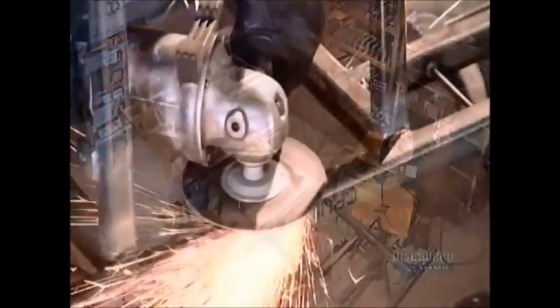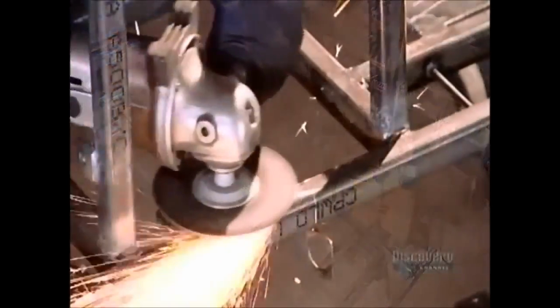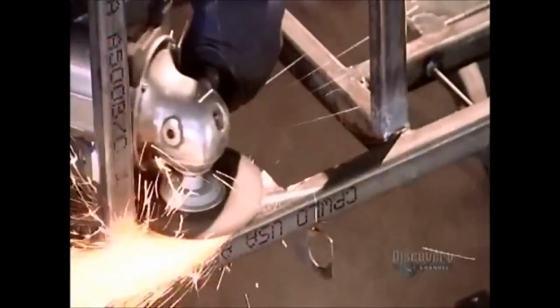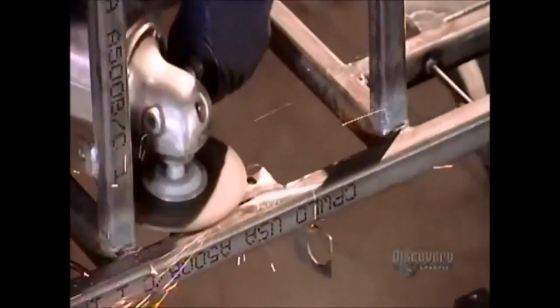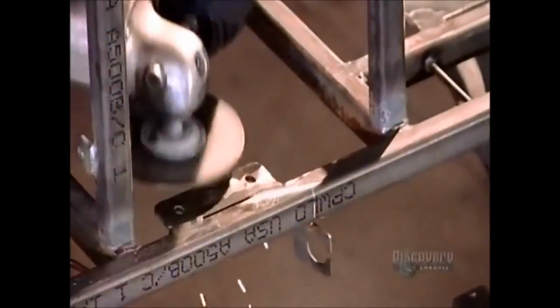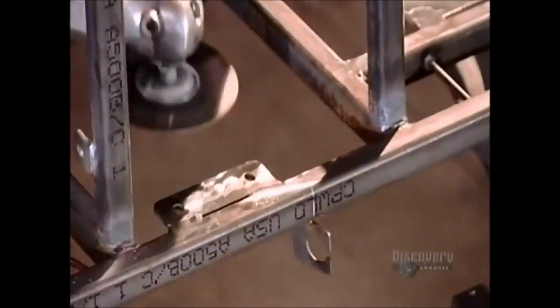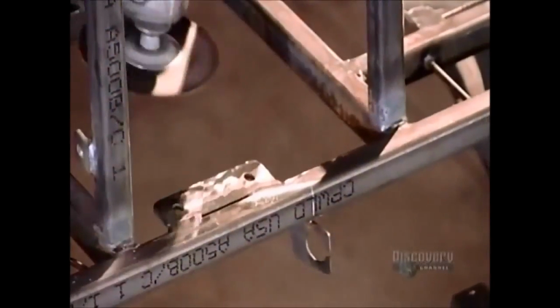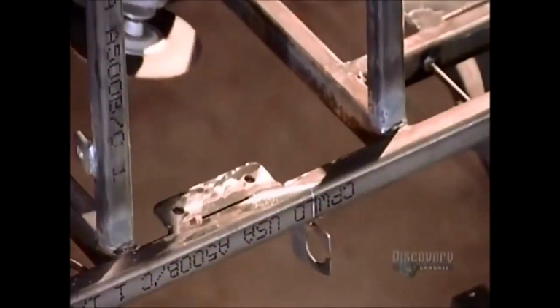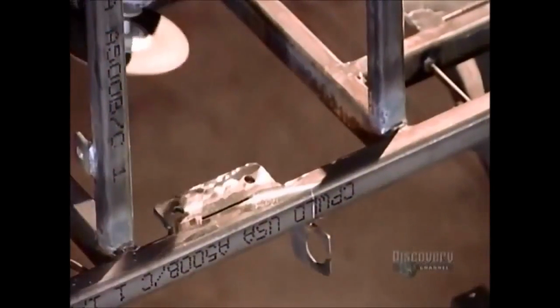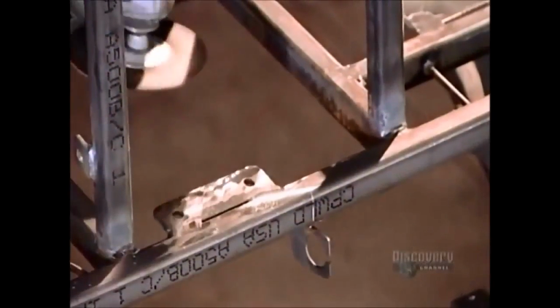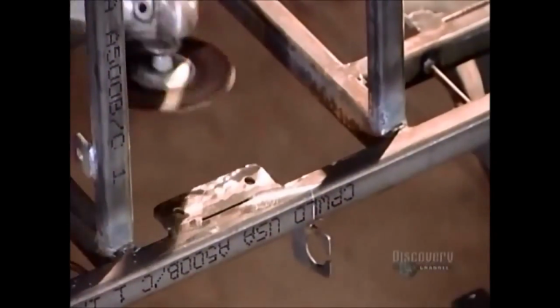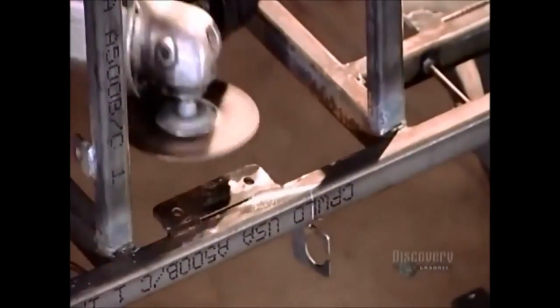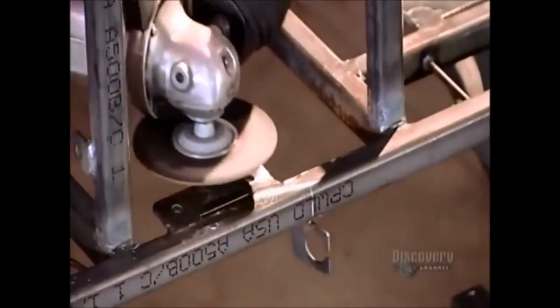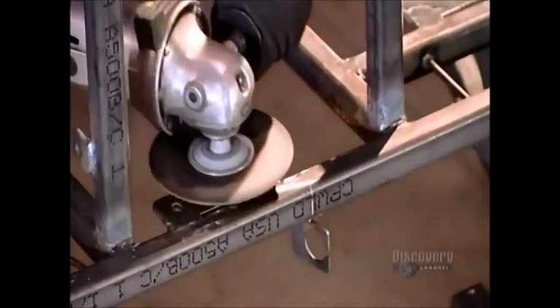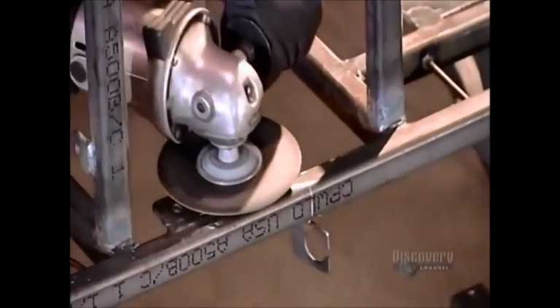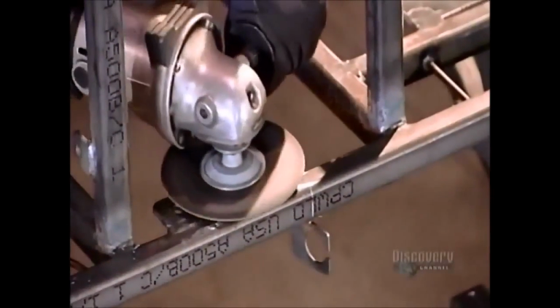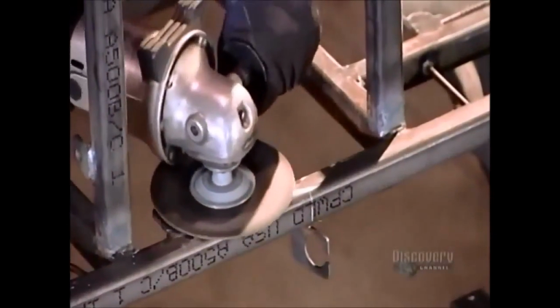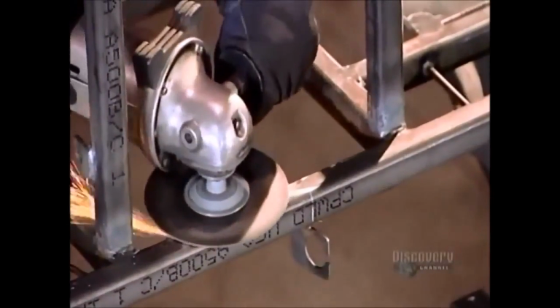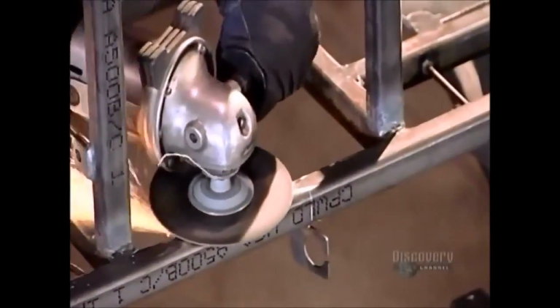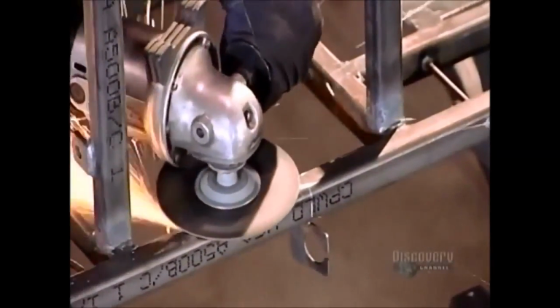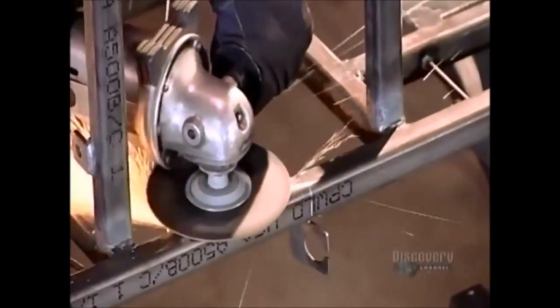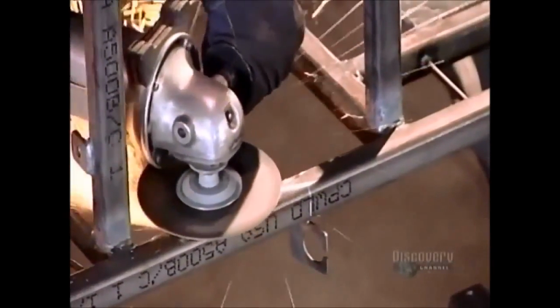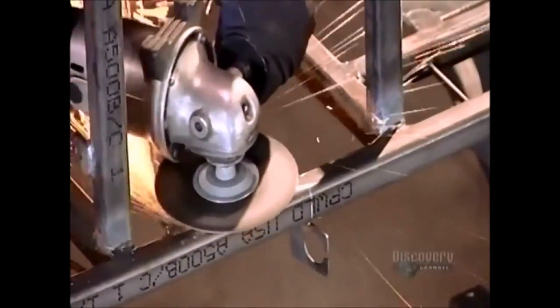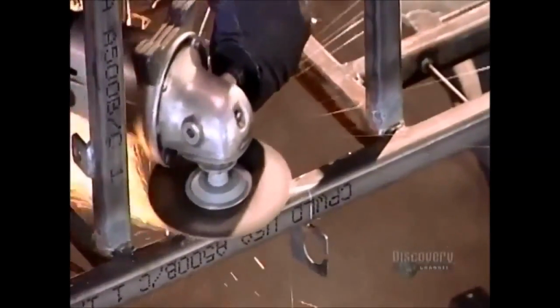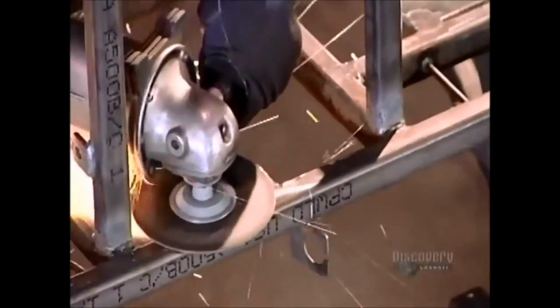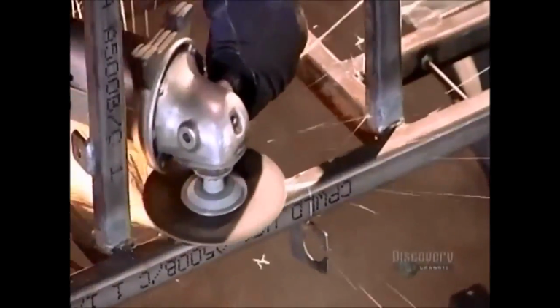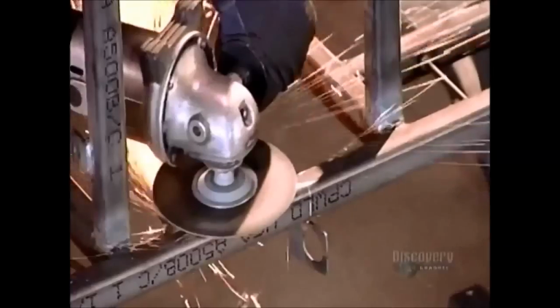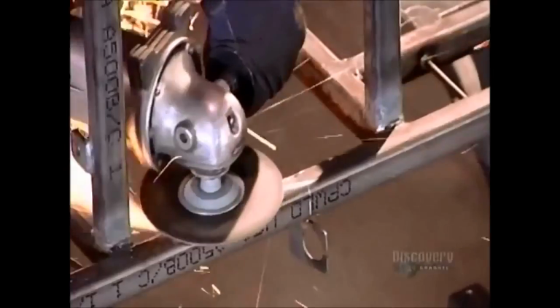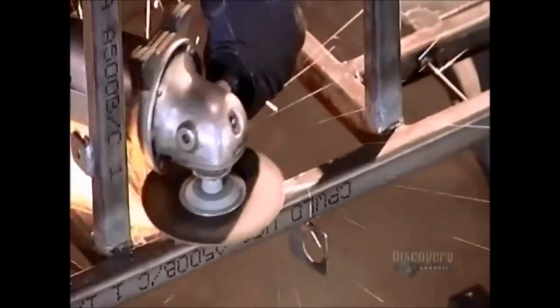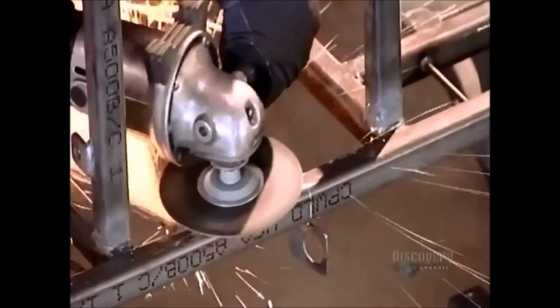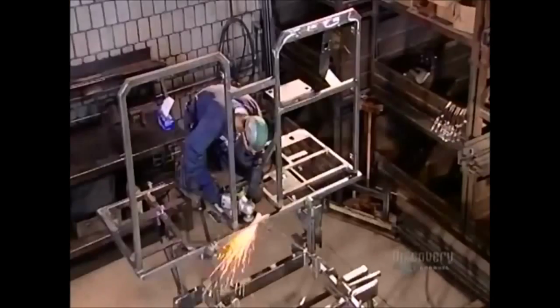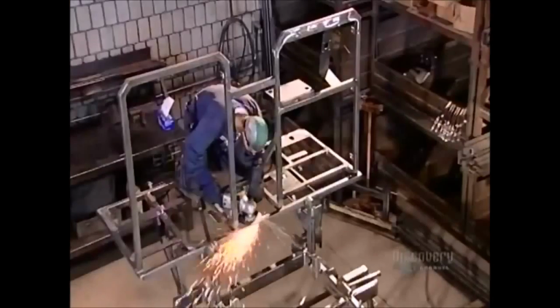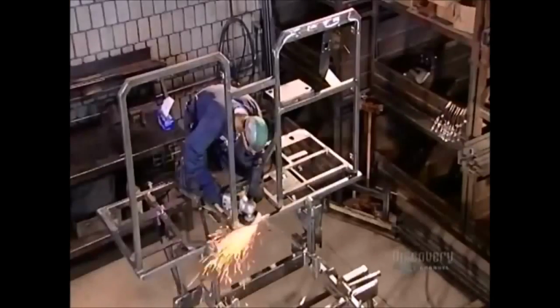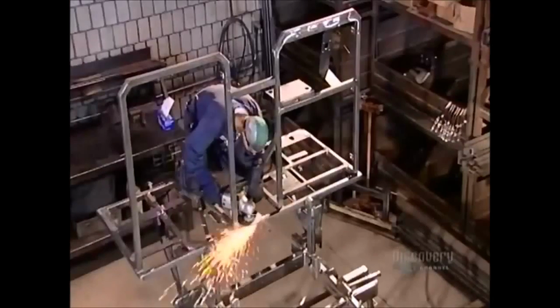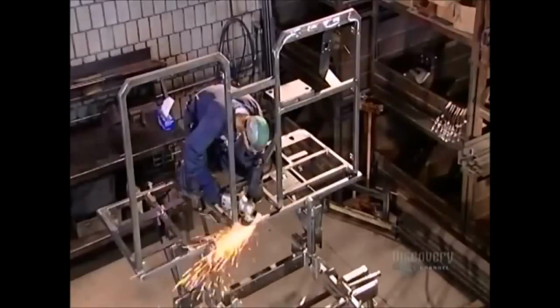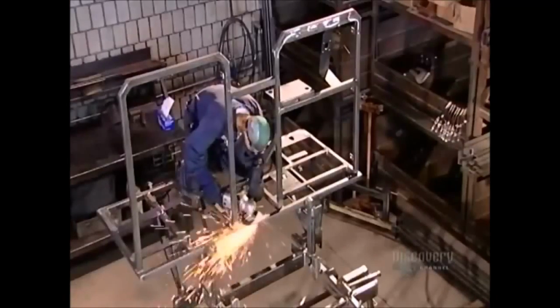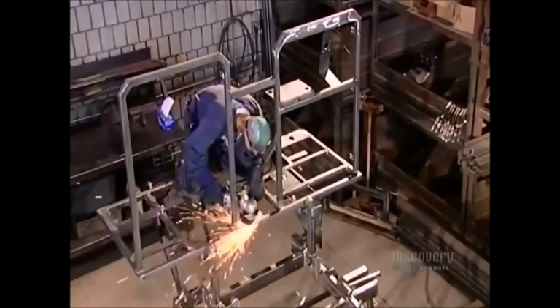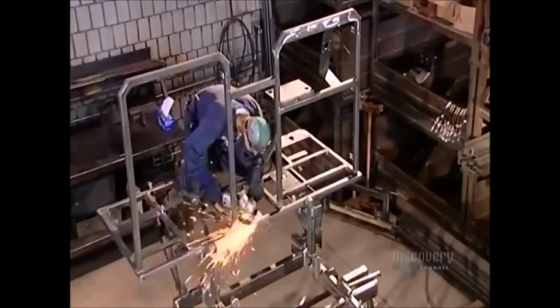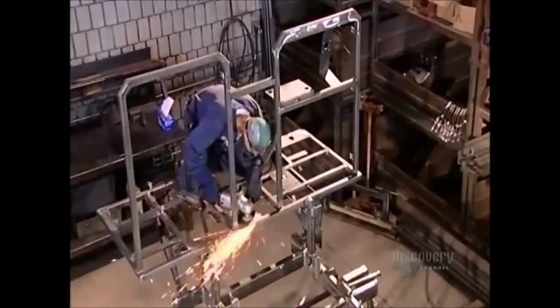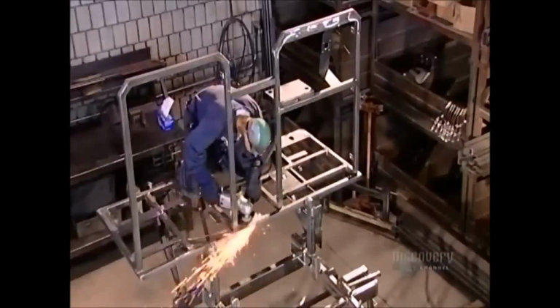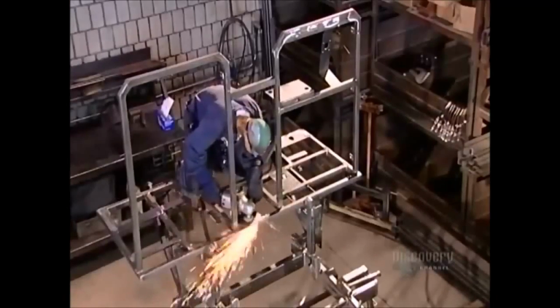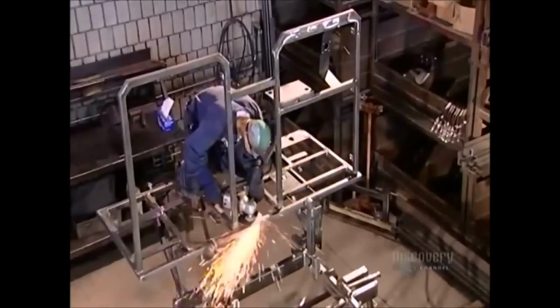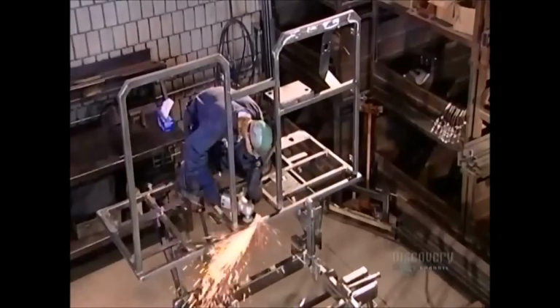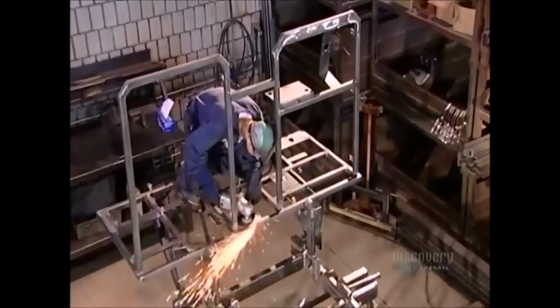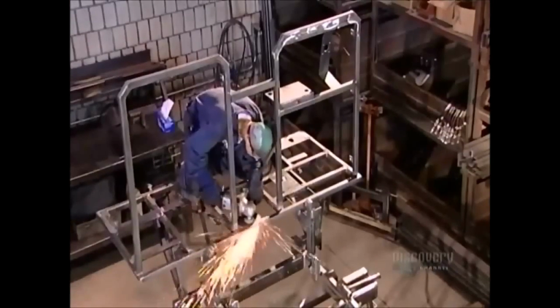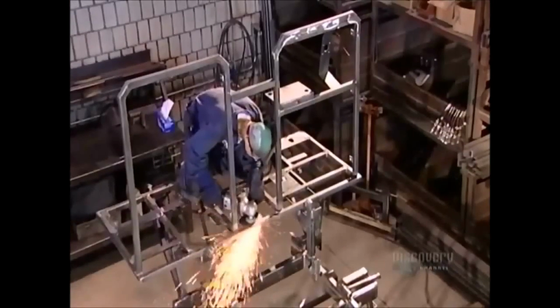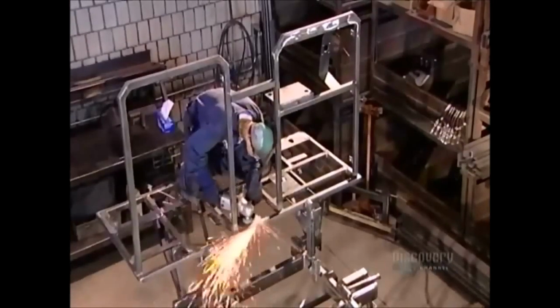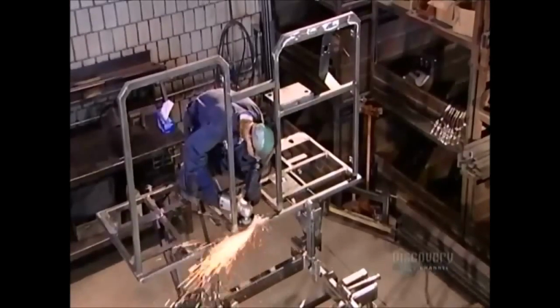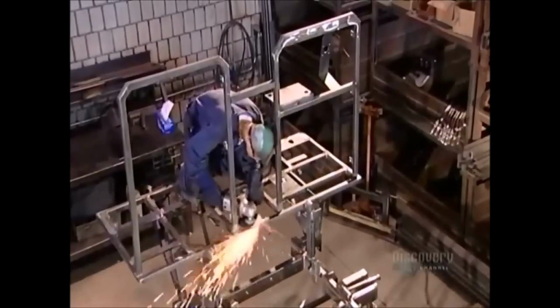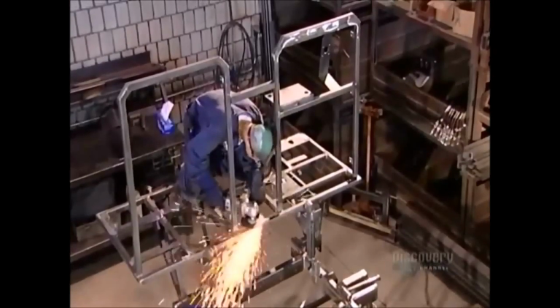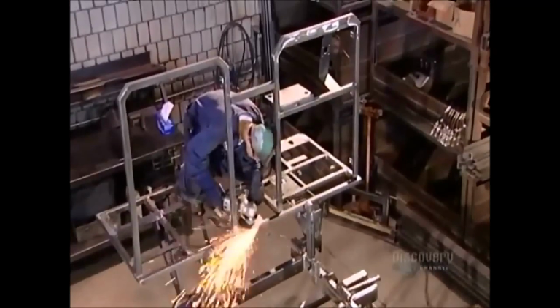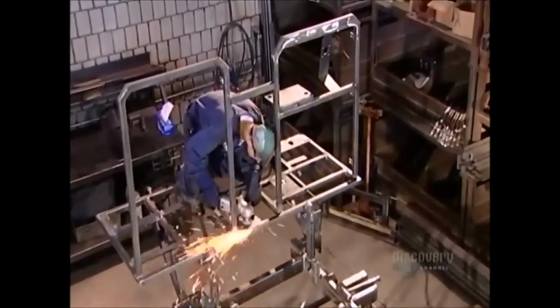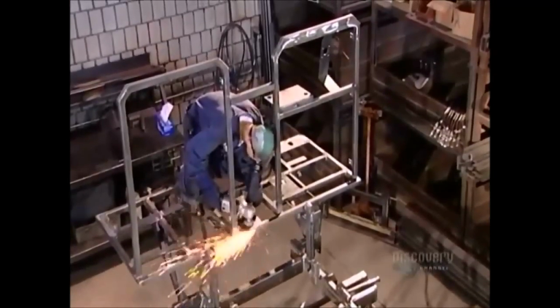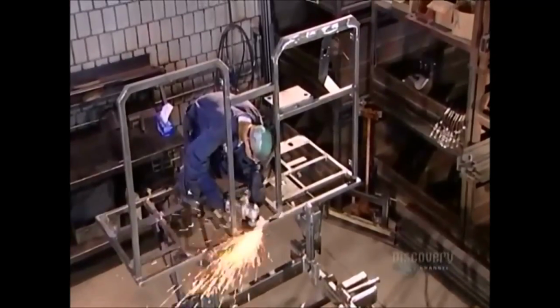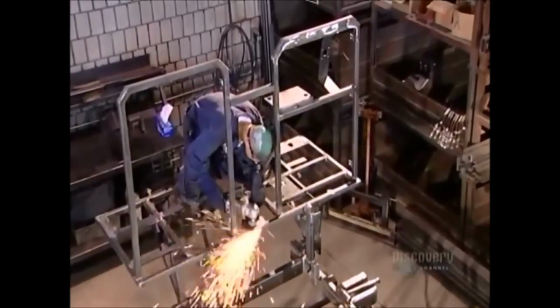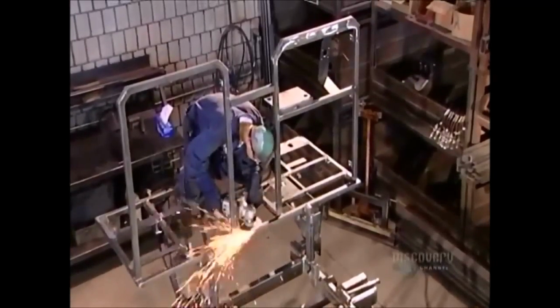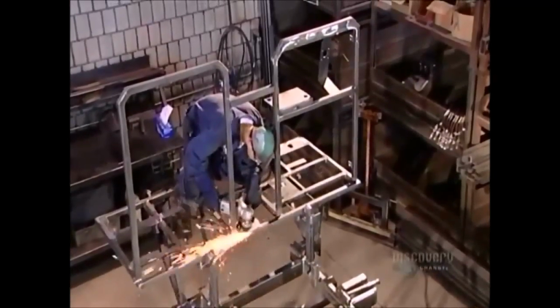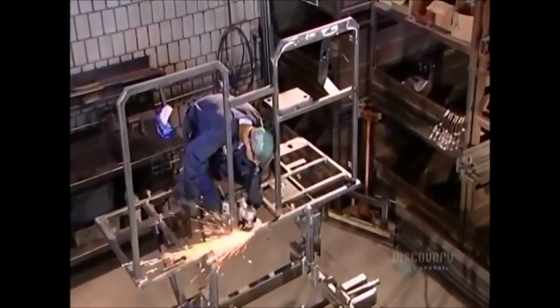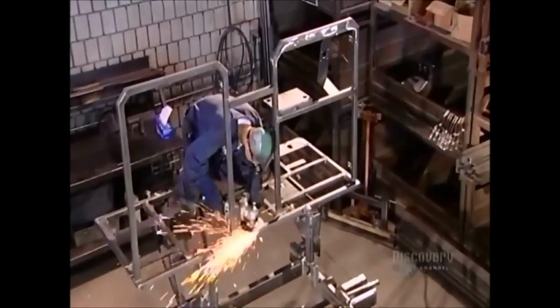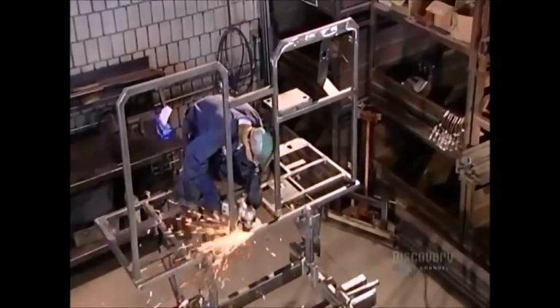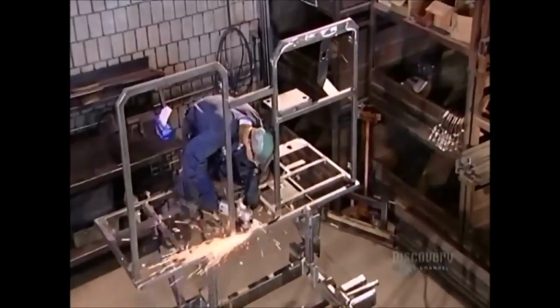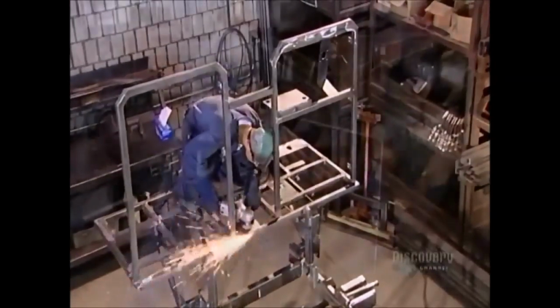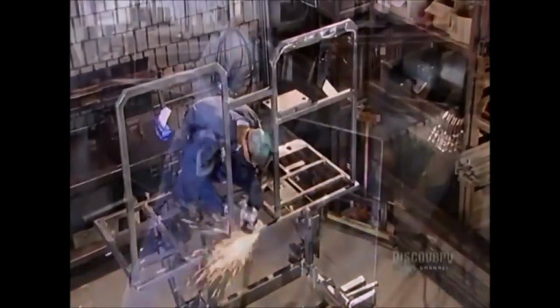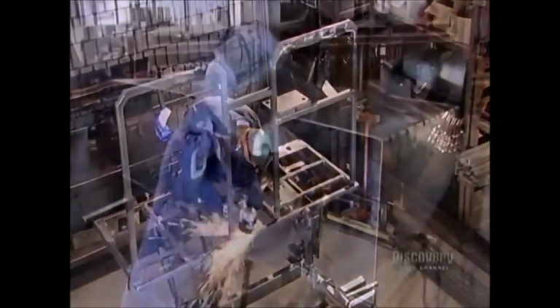Sparks fly as they grind smooth the areas where parts will be mounted. The sparks are actually steel fragments being sanded off.